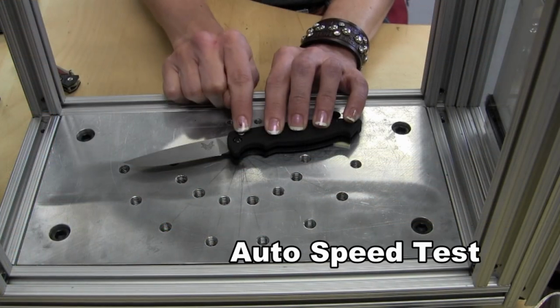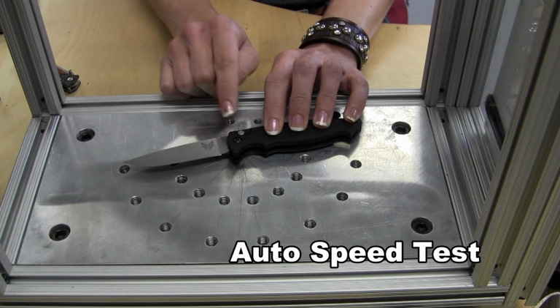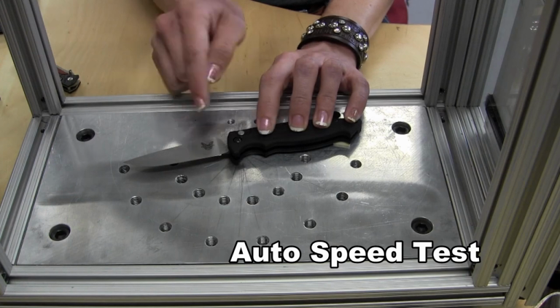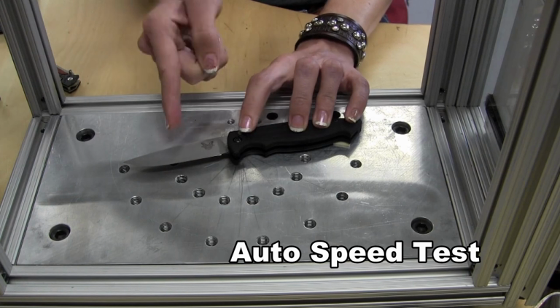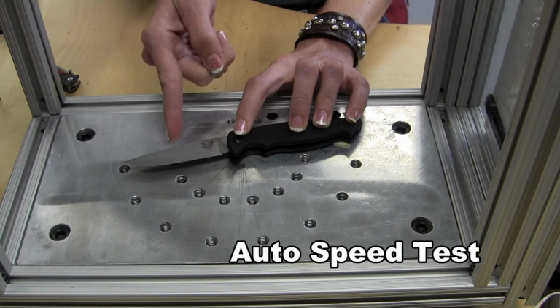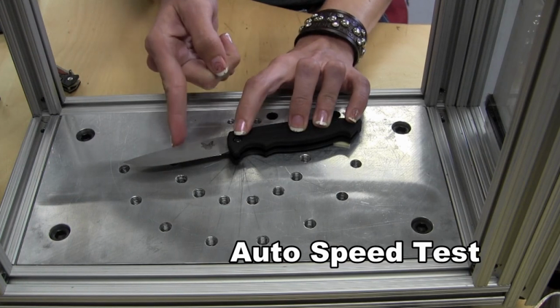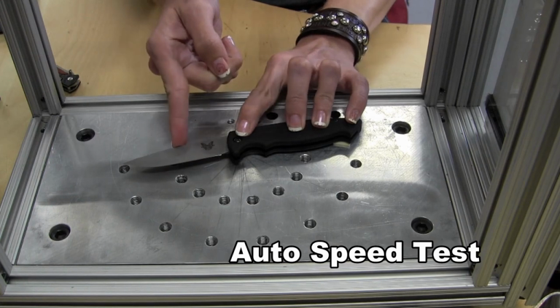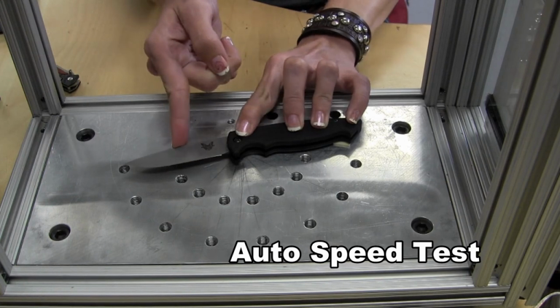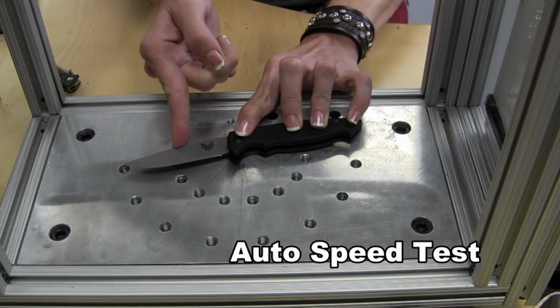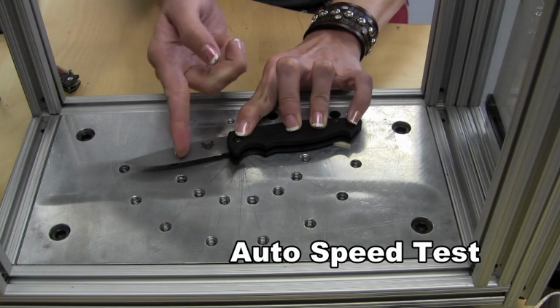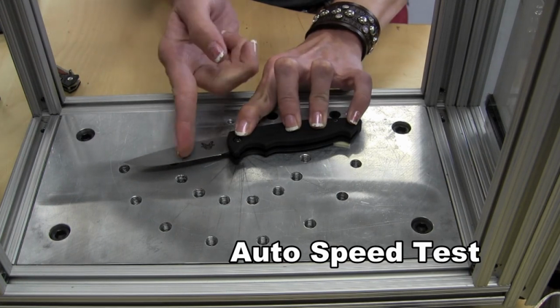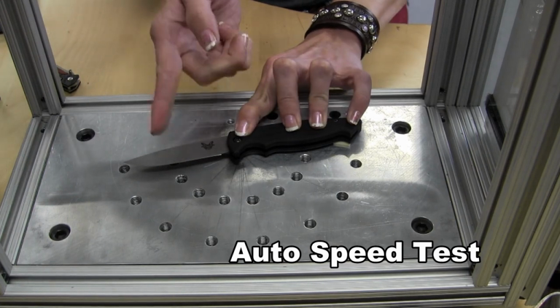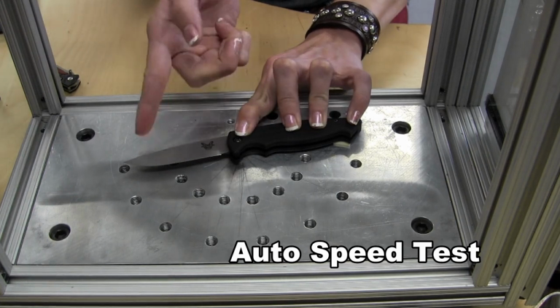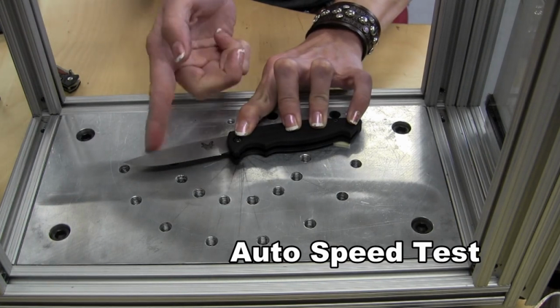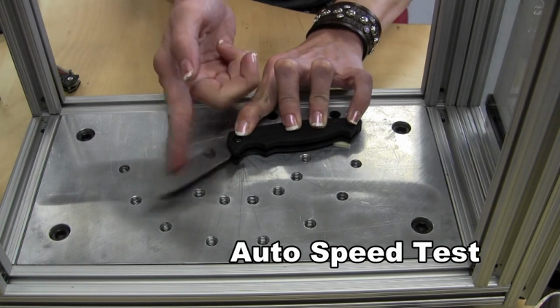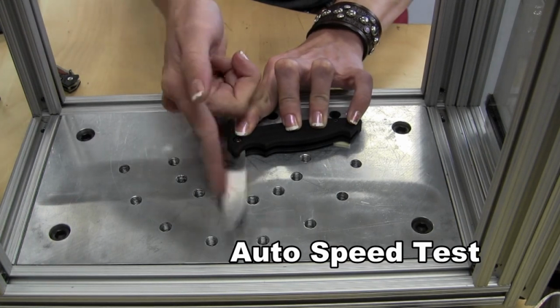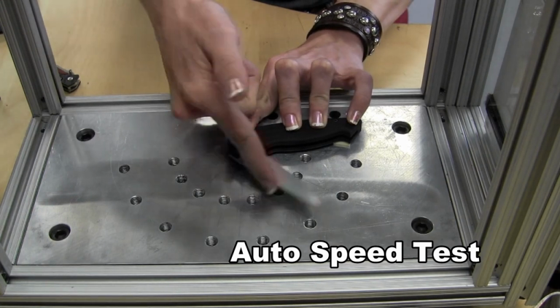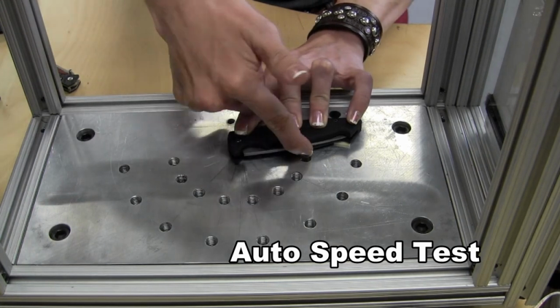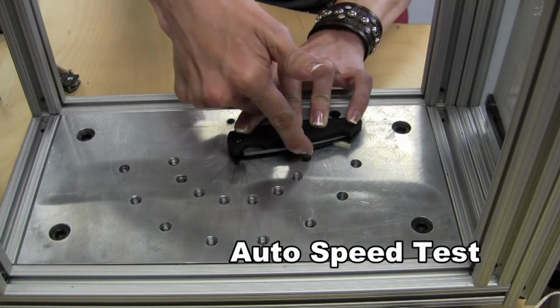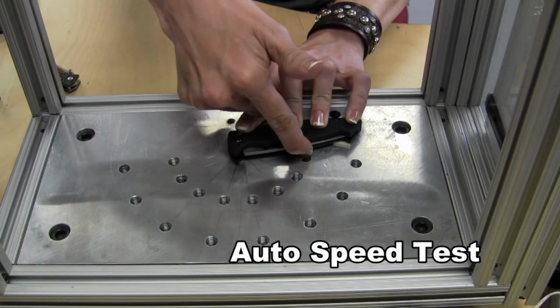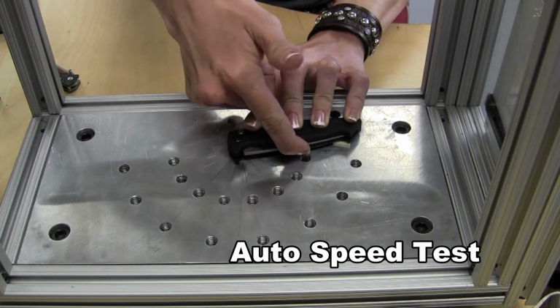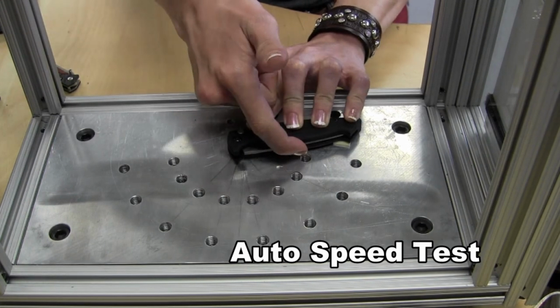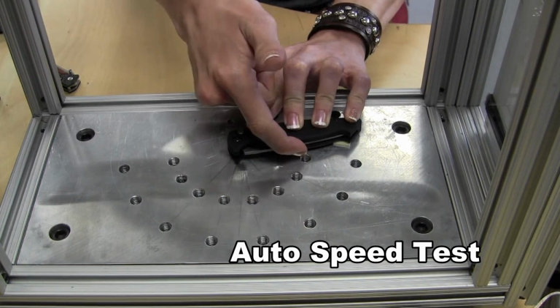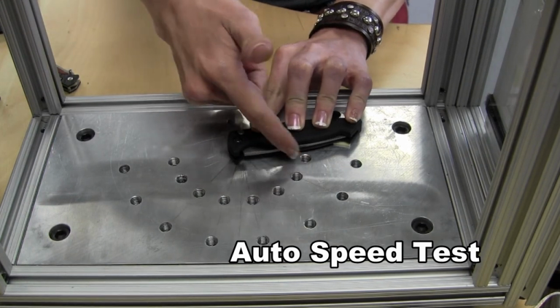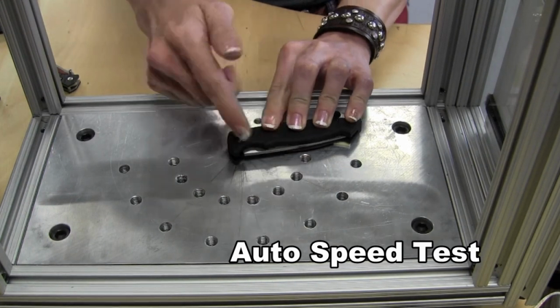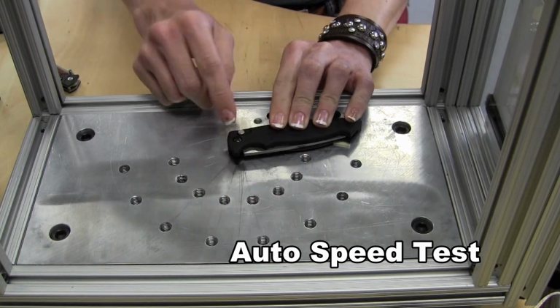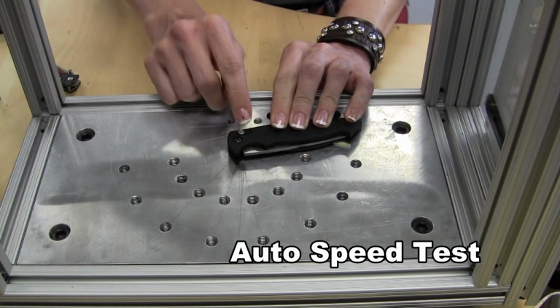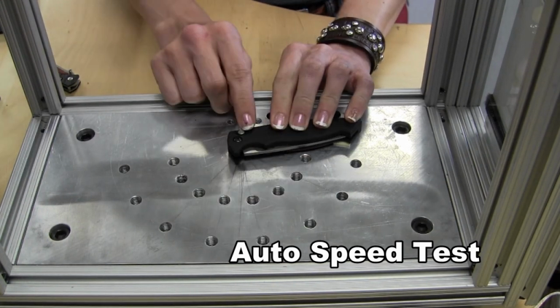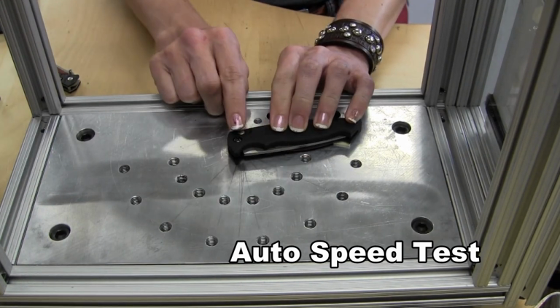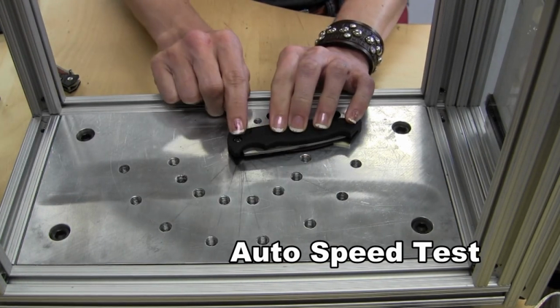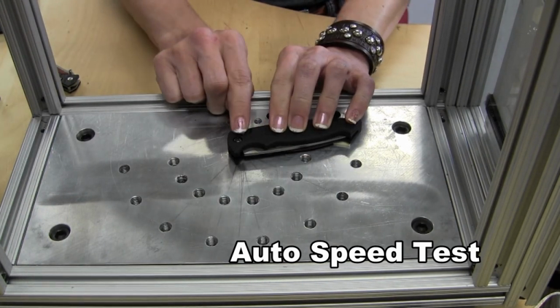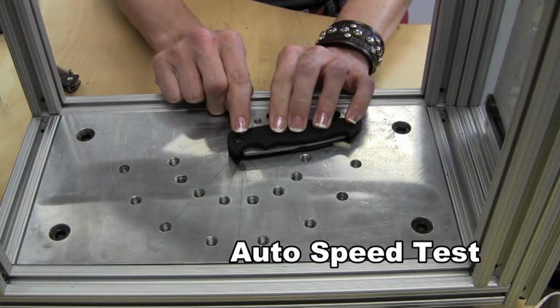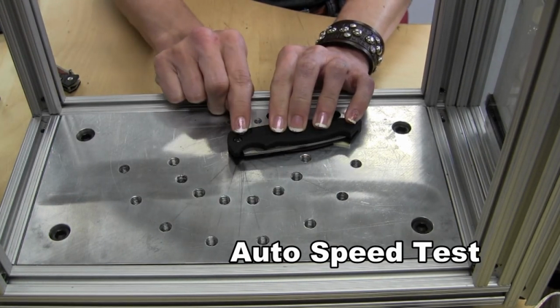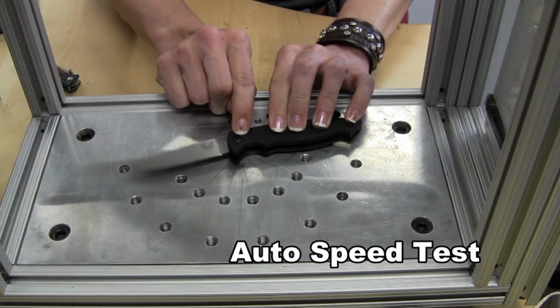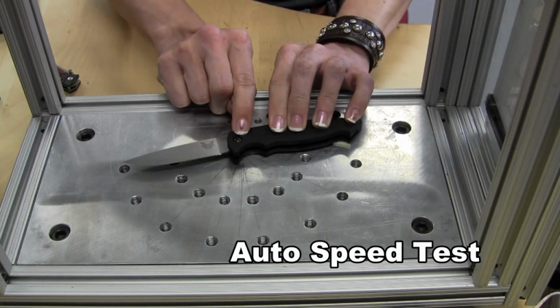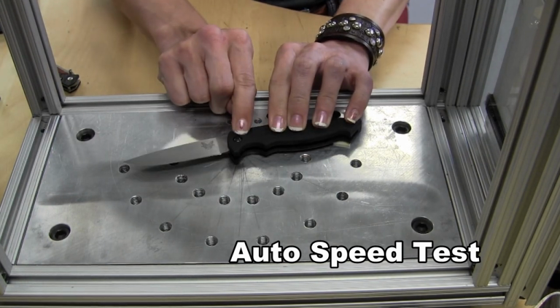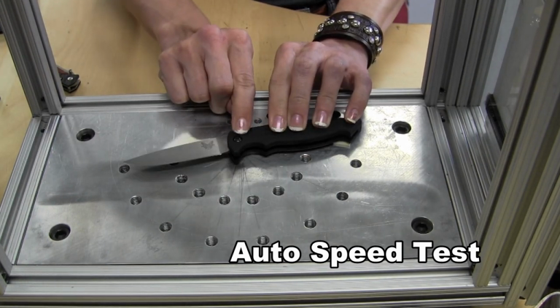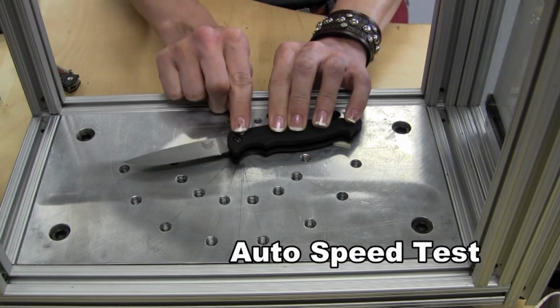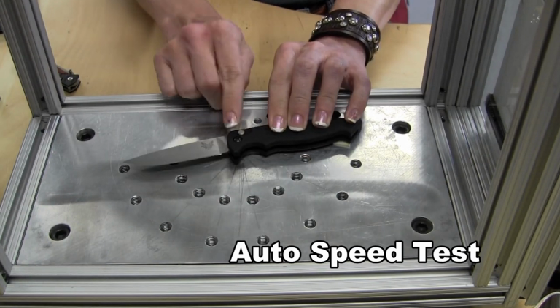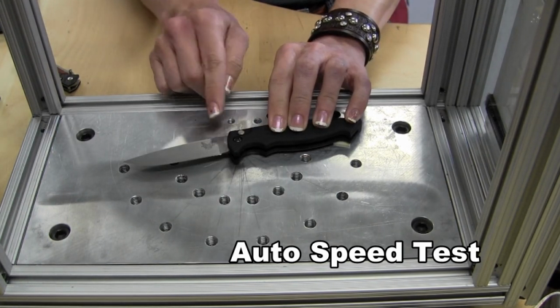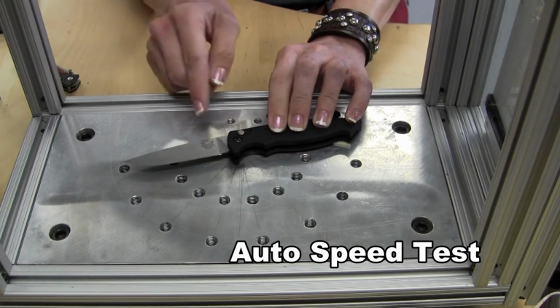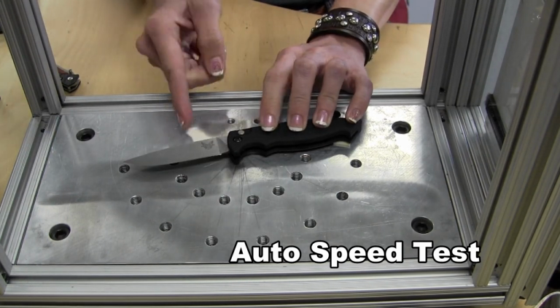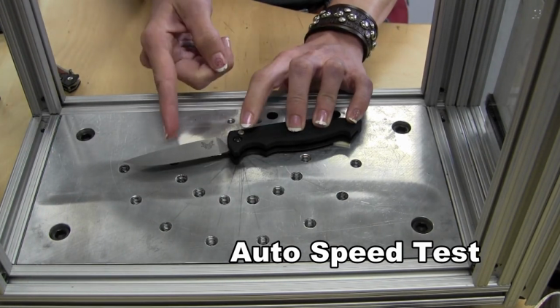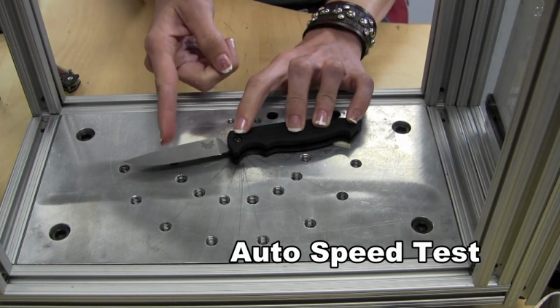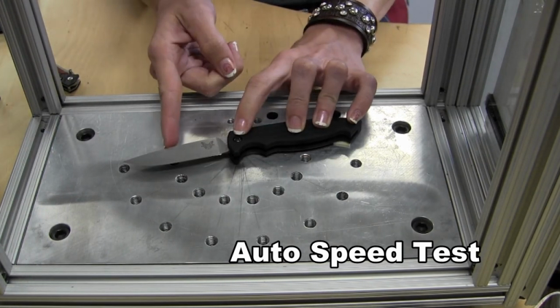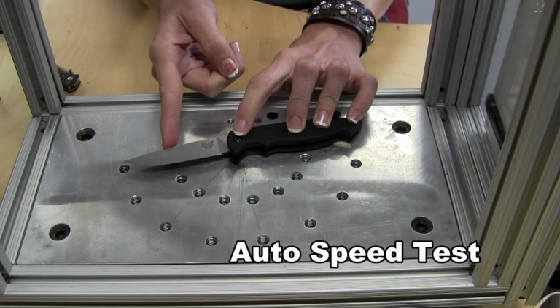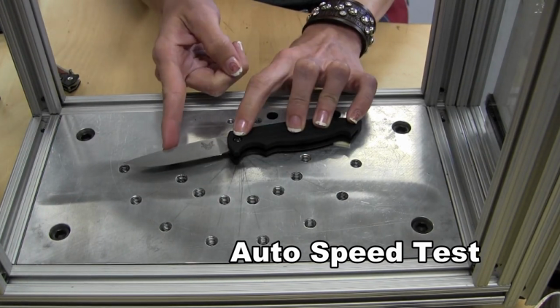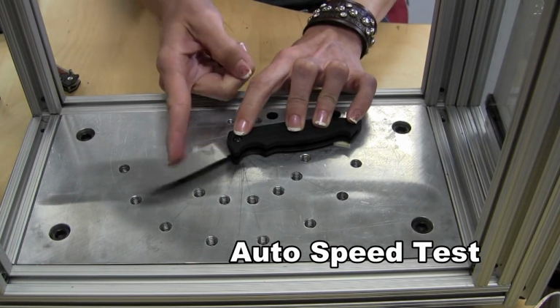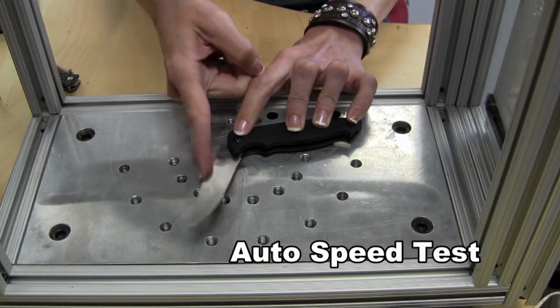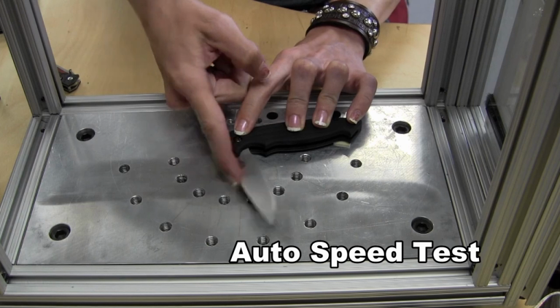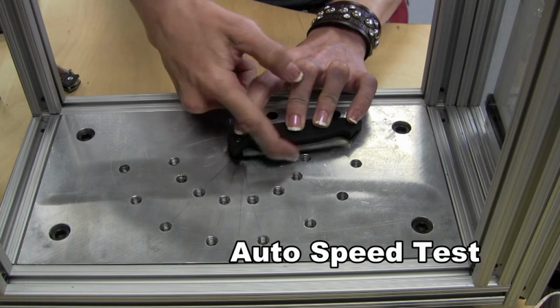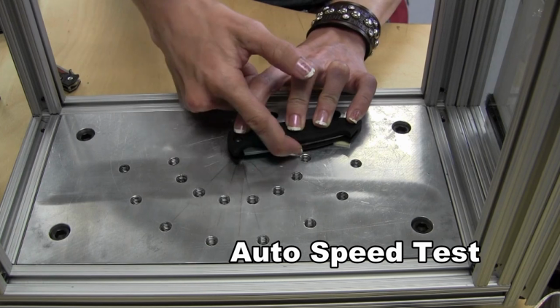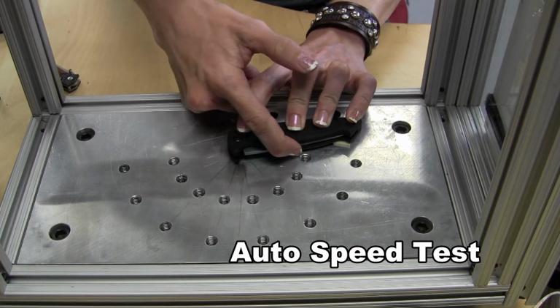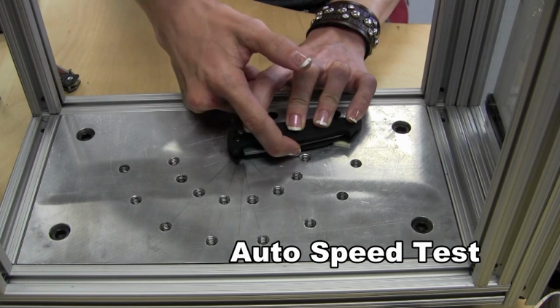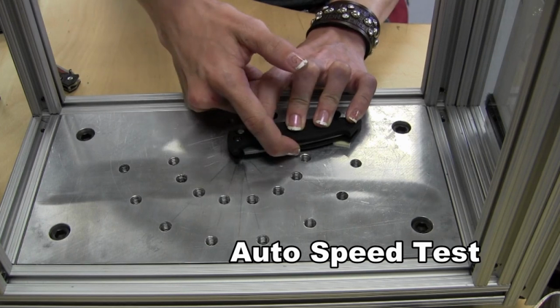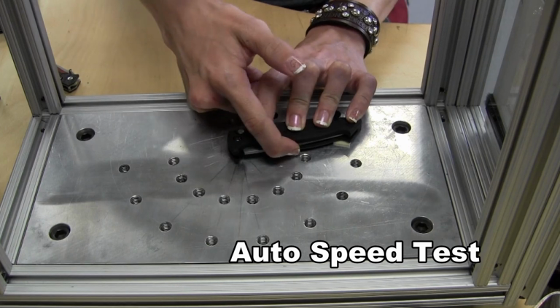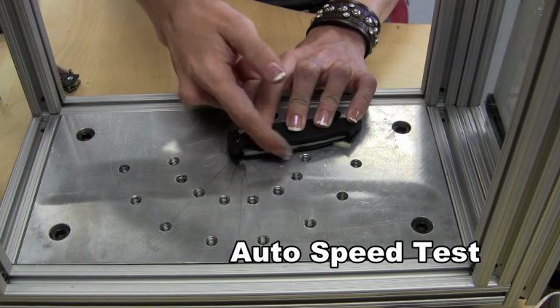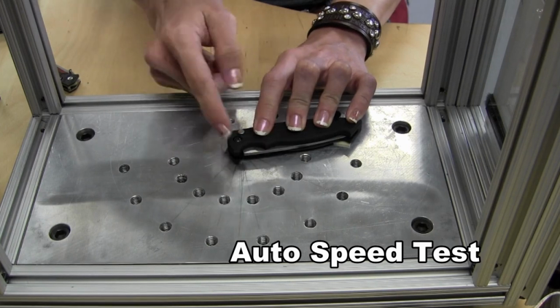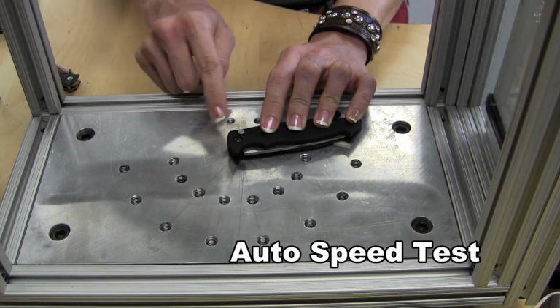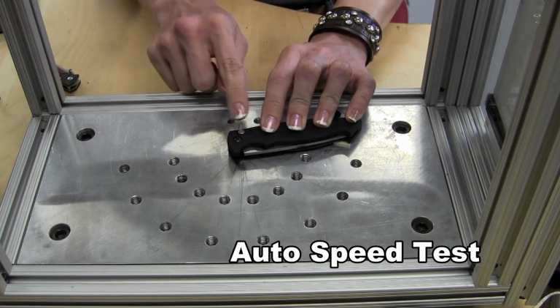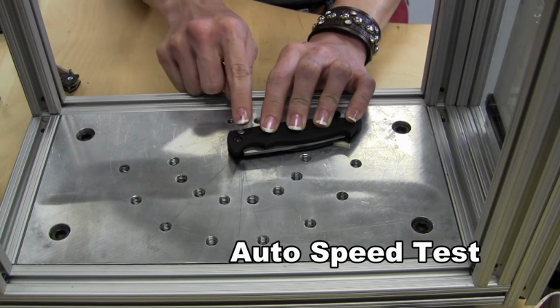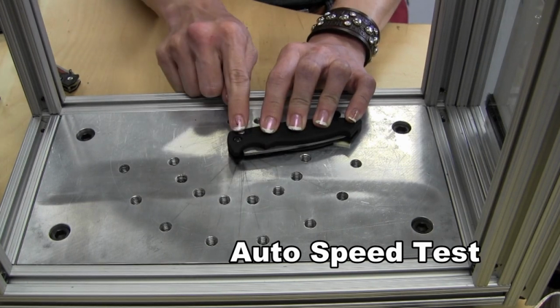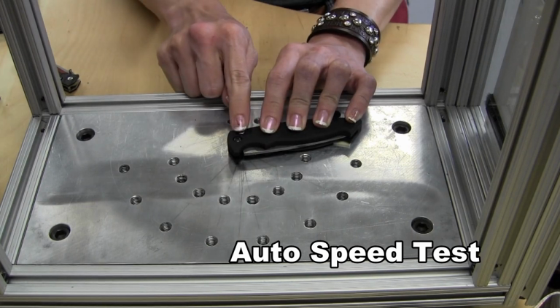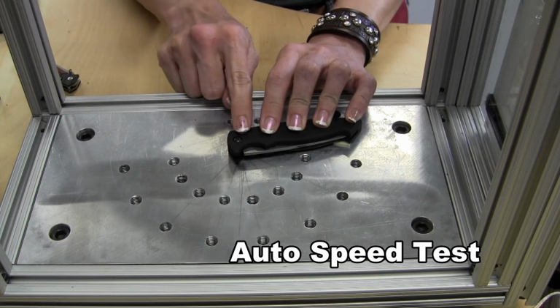We use a custom made photo gate system to test the speed of all of our automatics. This knife opens at about 15.8 miles per hour.